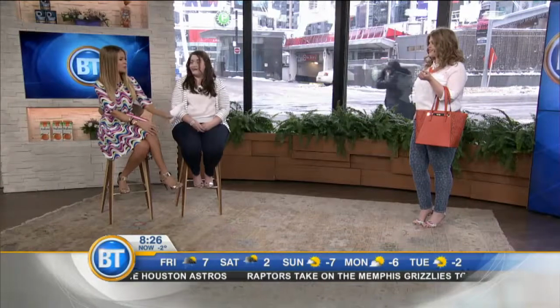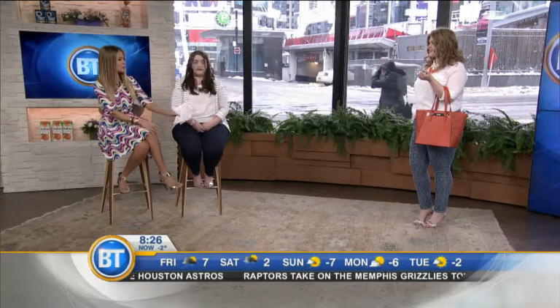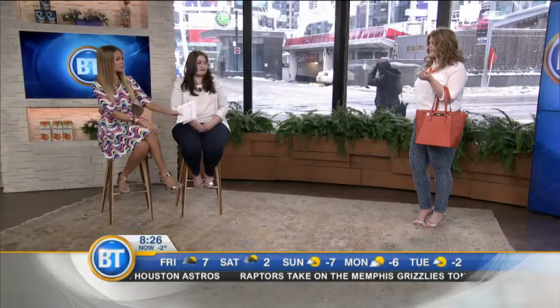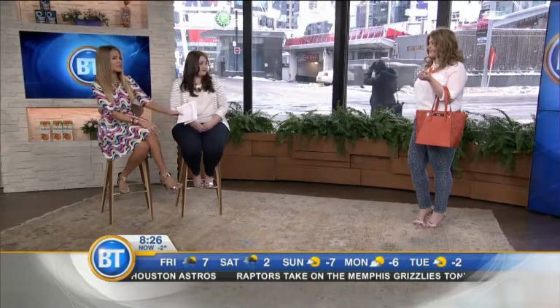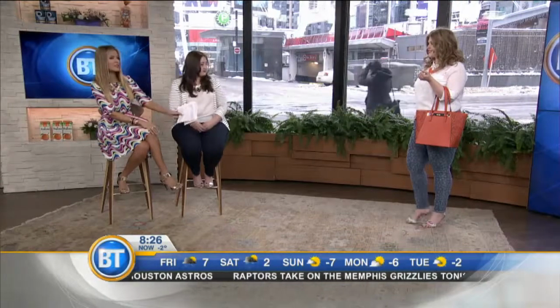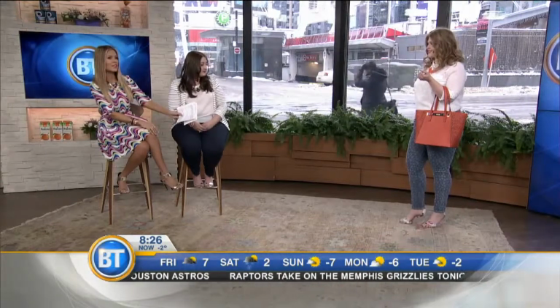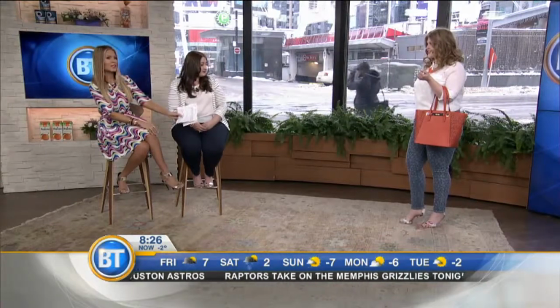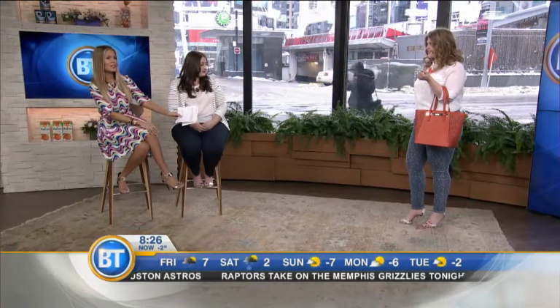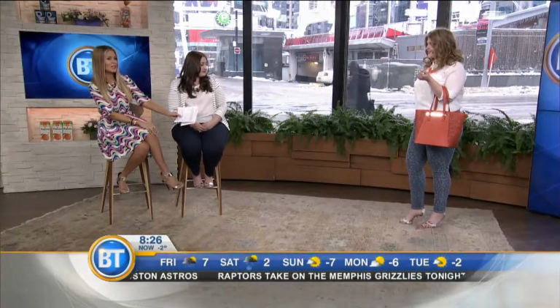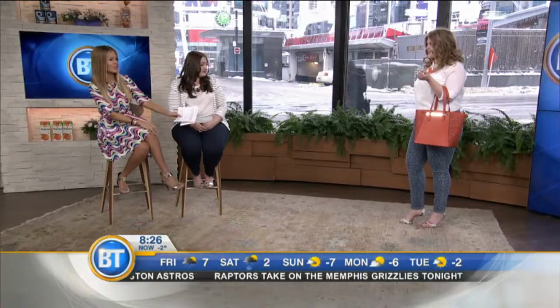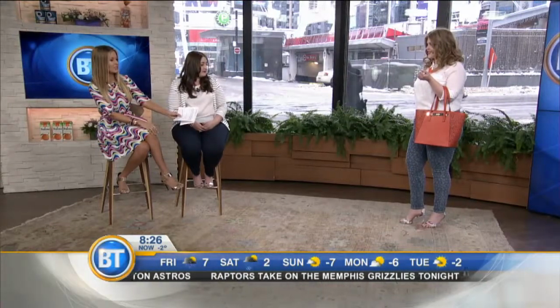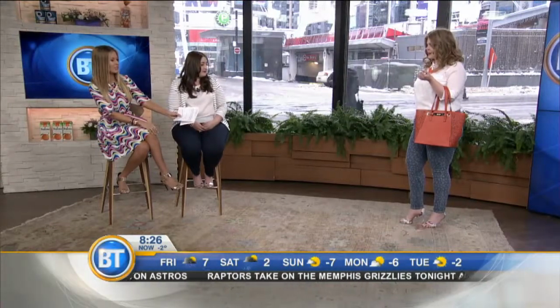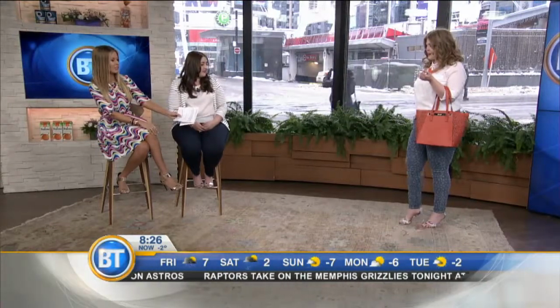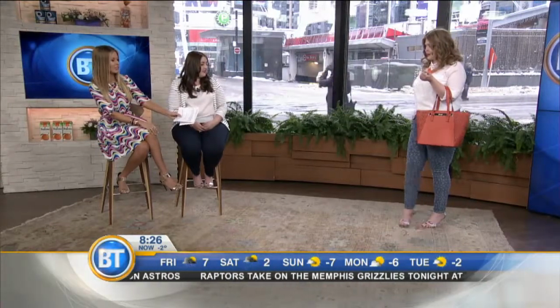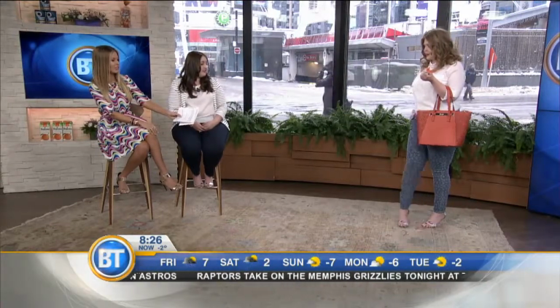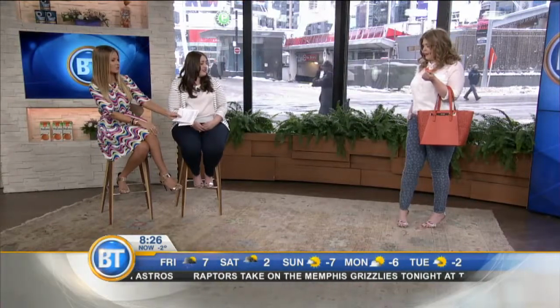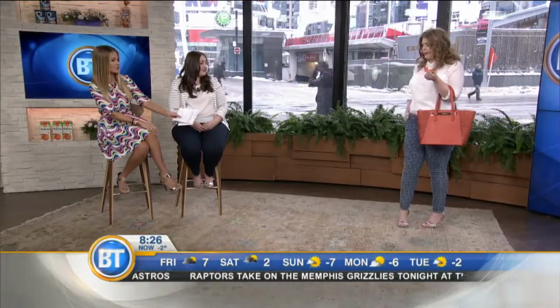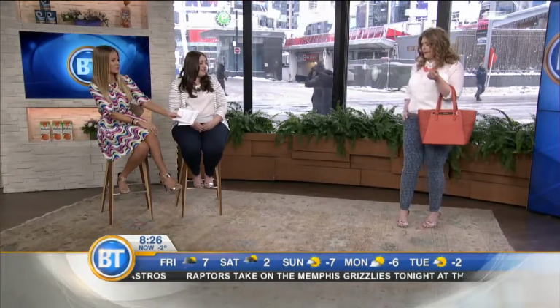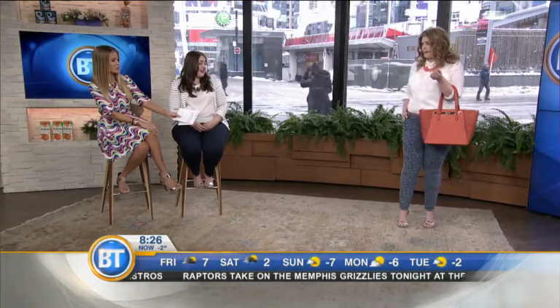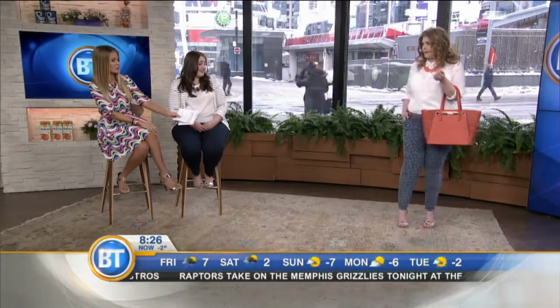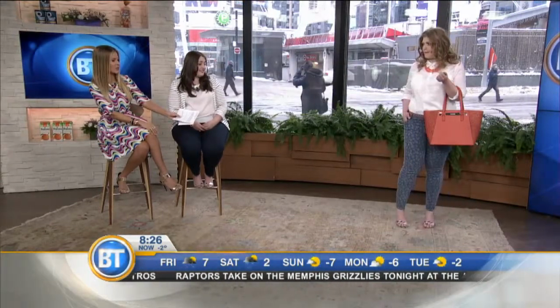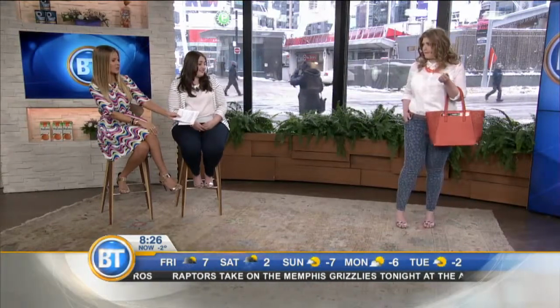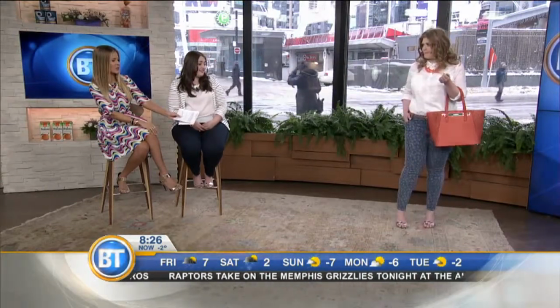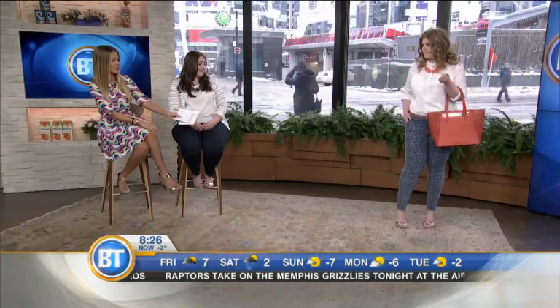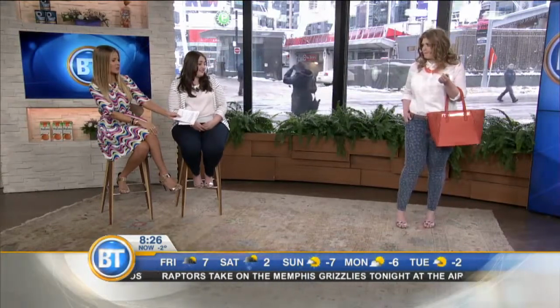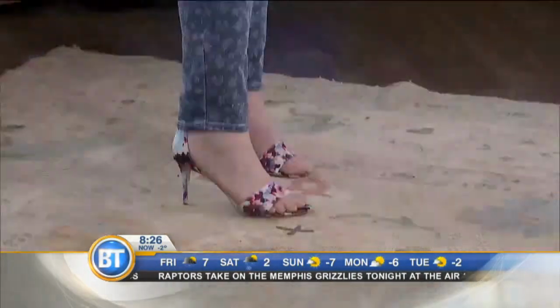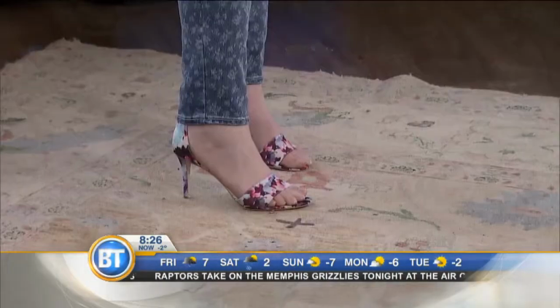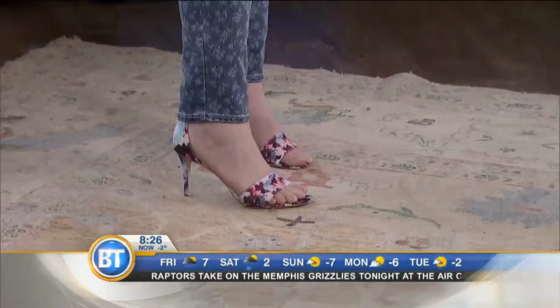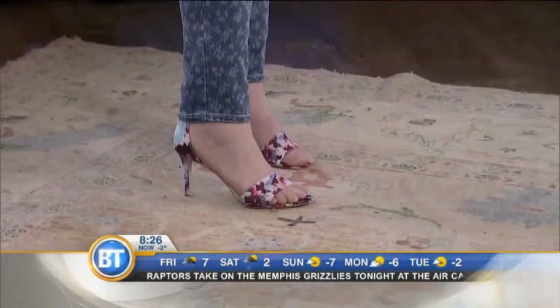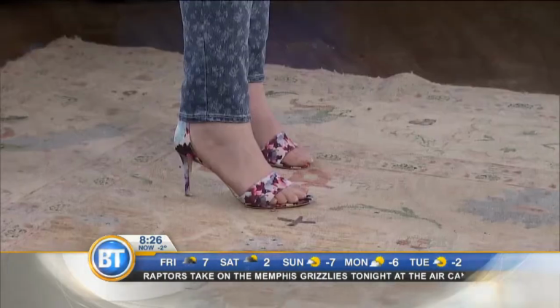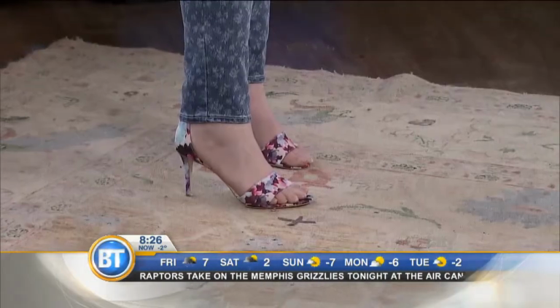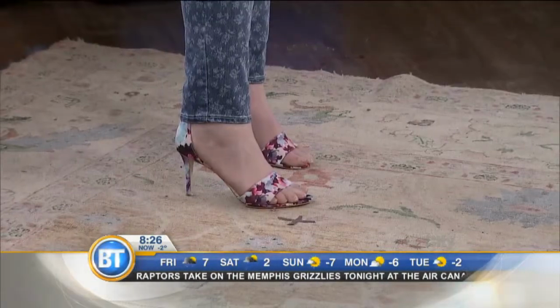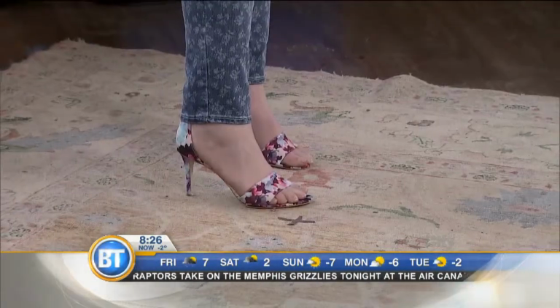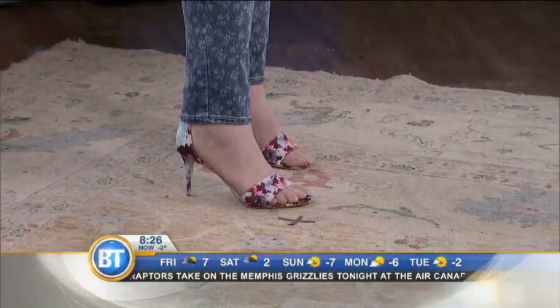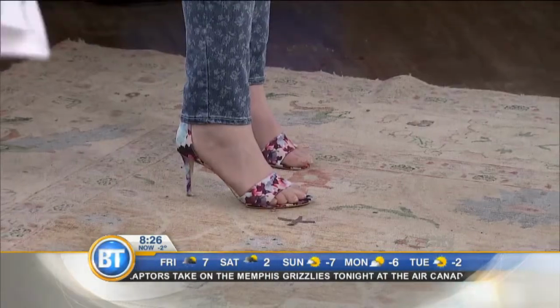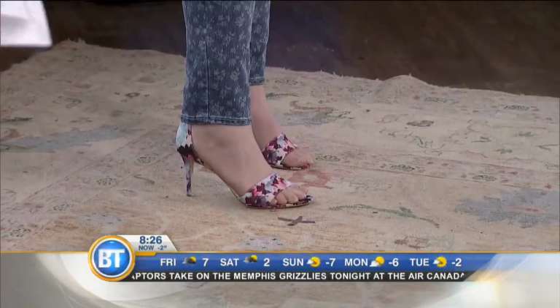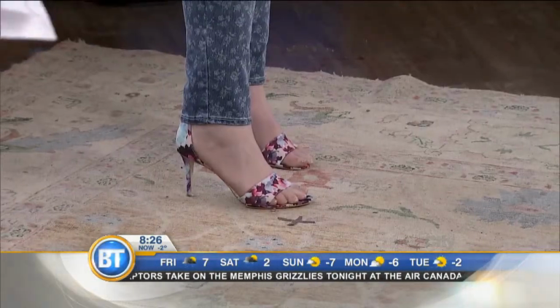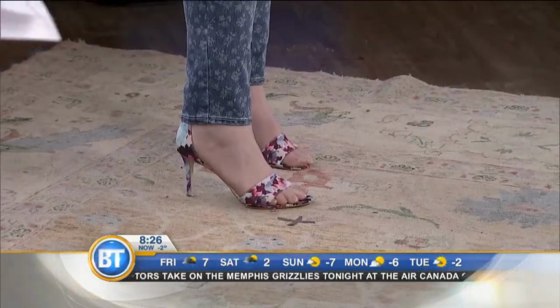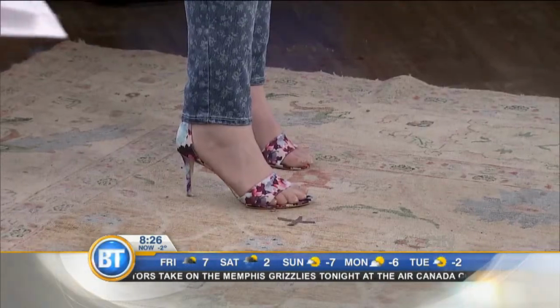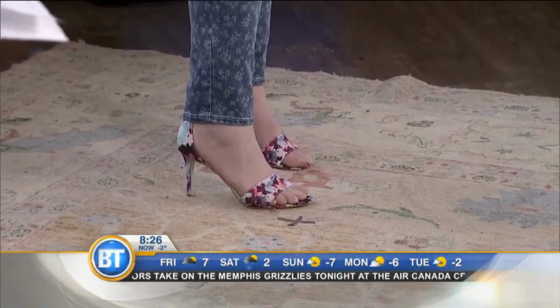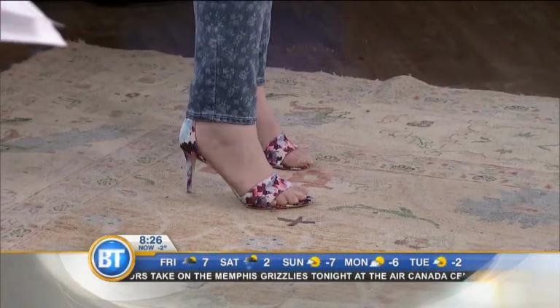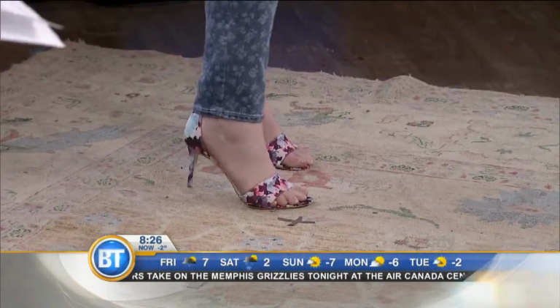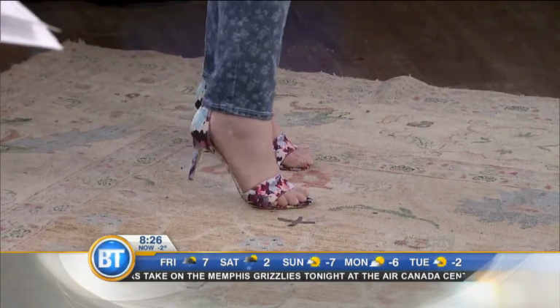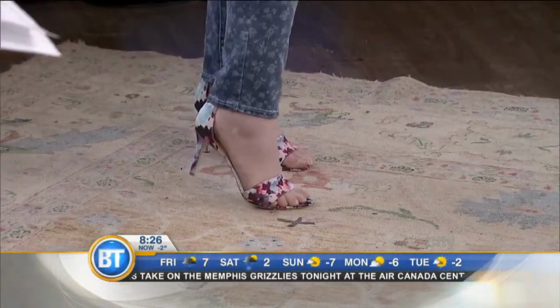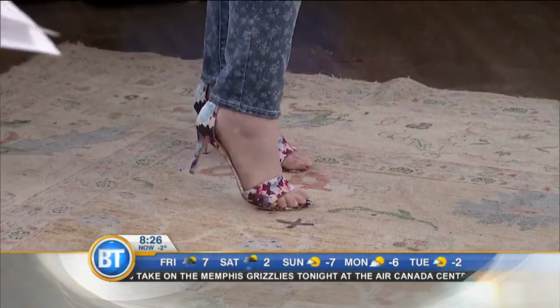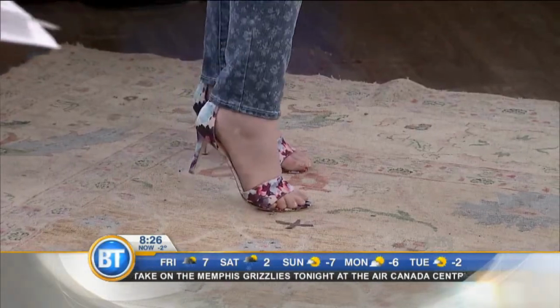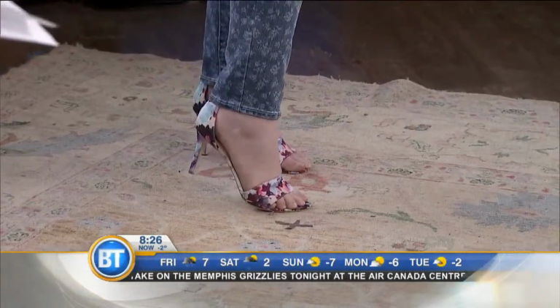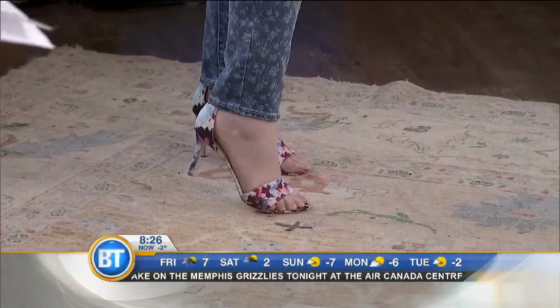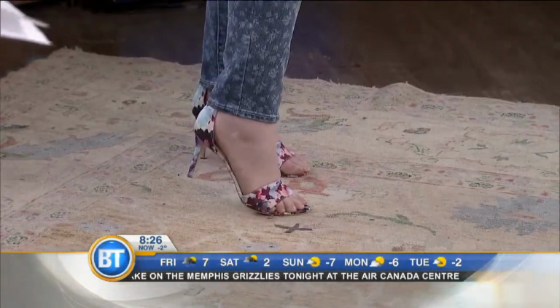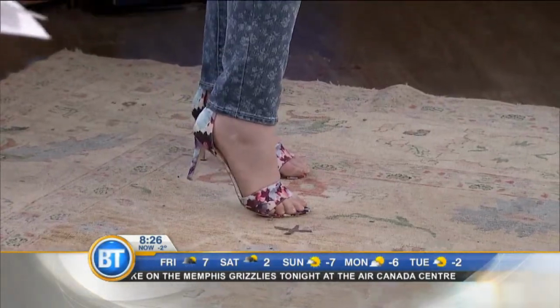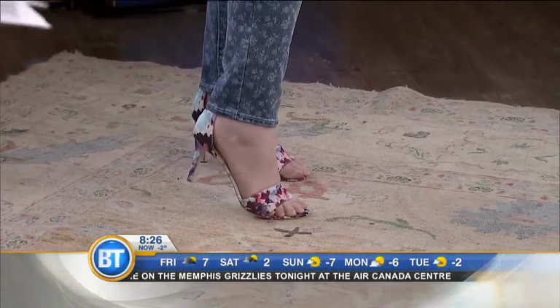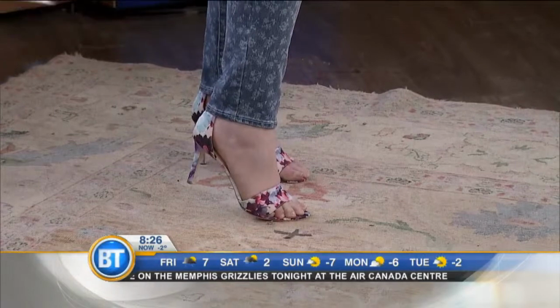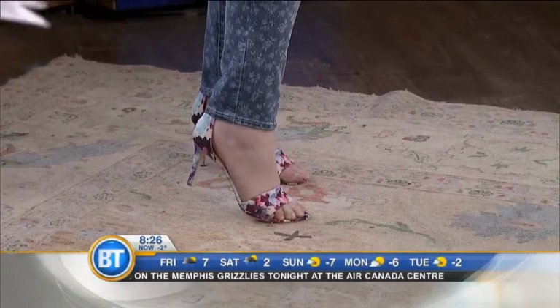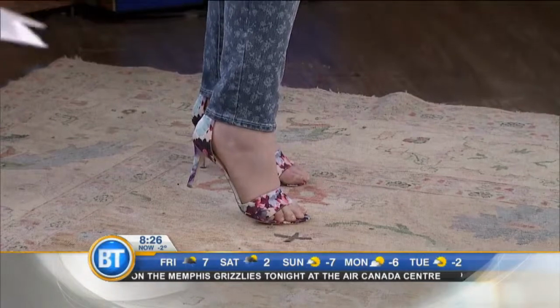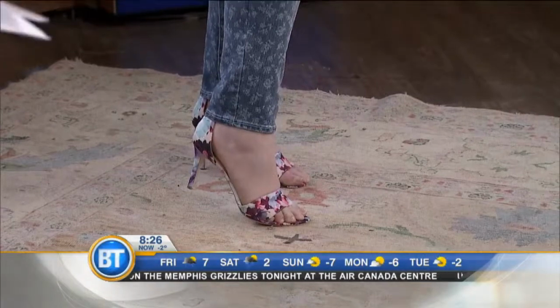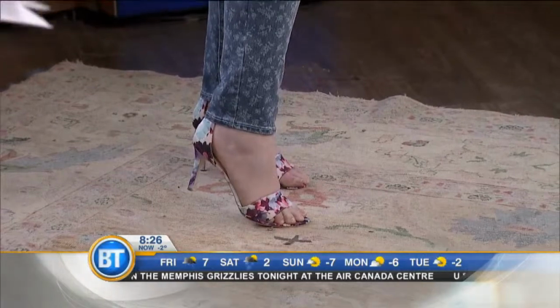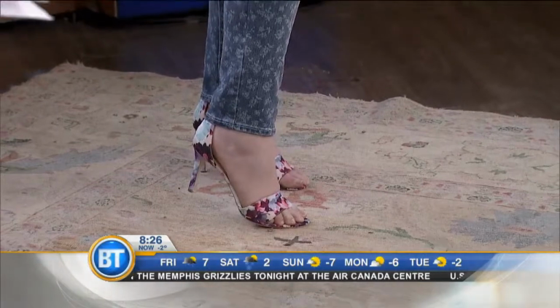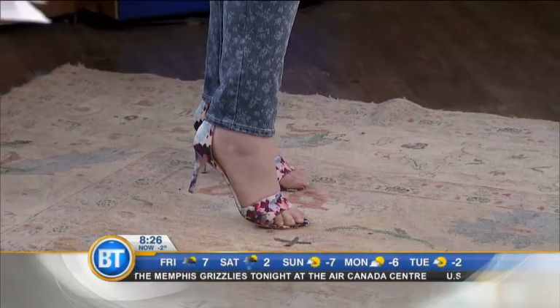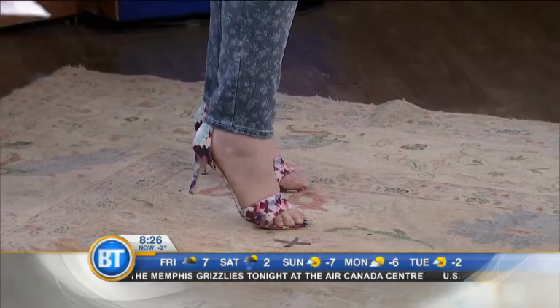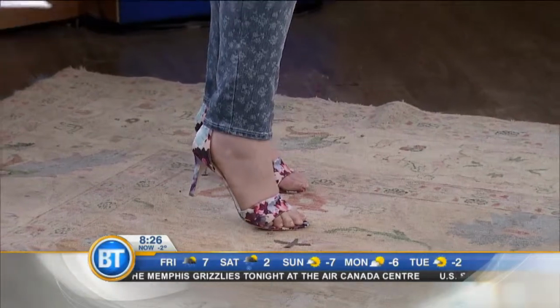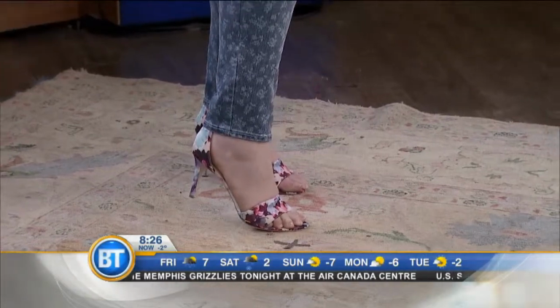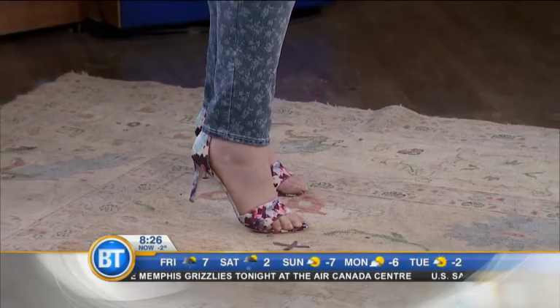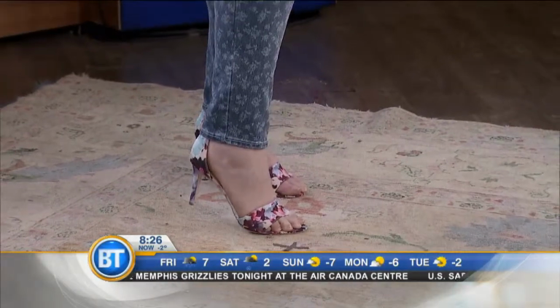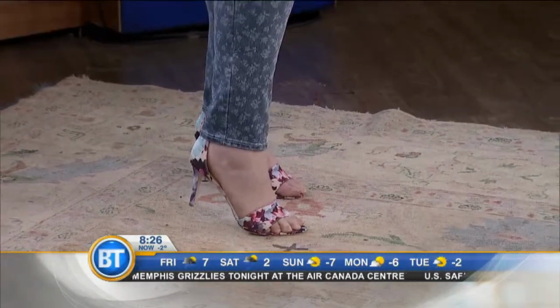Can we see the side of that heel? That is so pretty. These are gorgeous Ivanka Trump floral pumps.